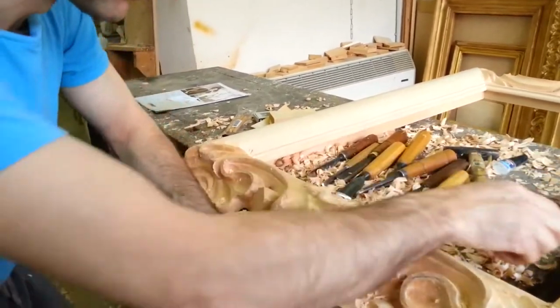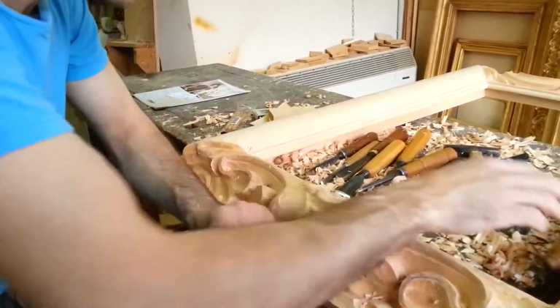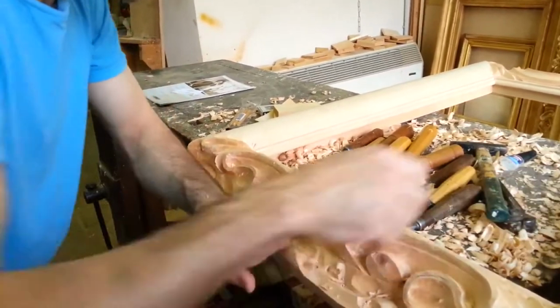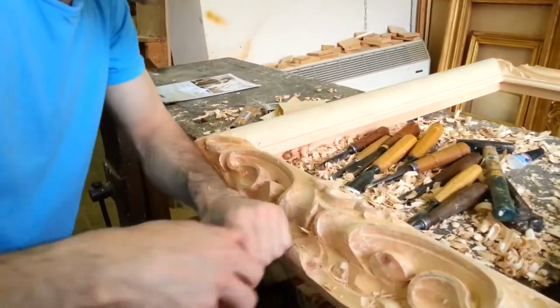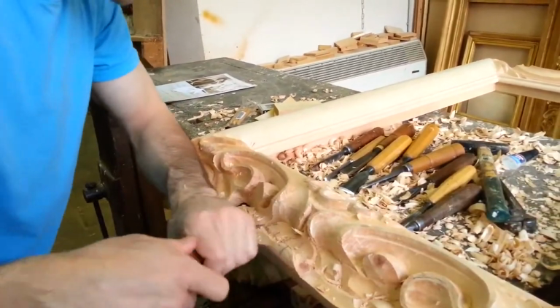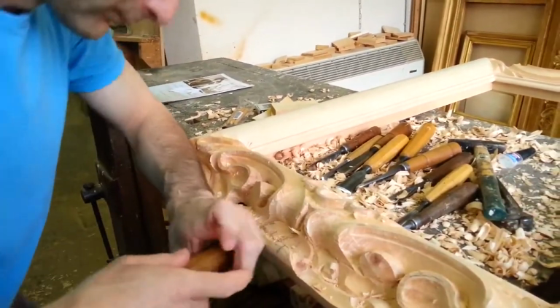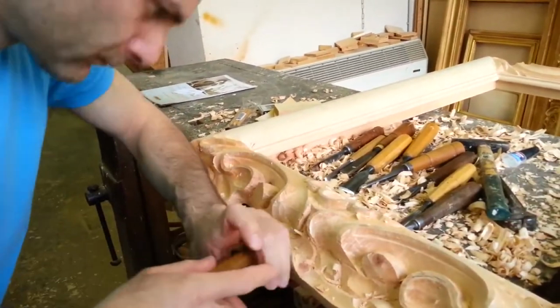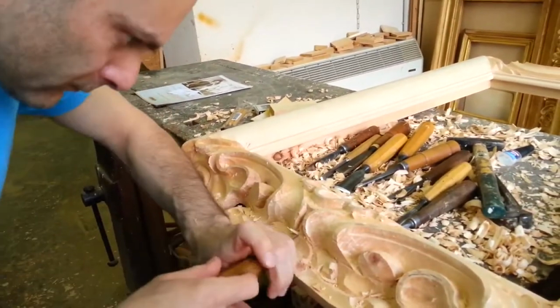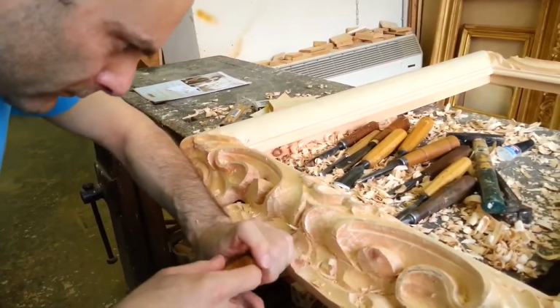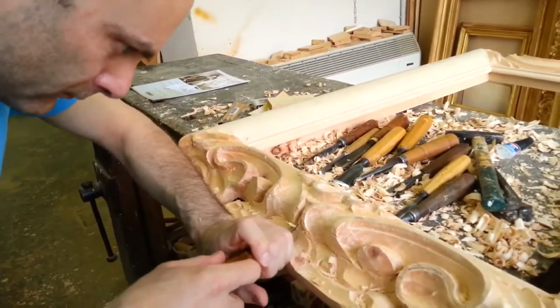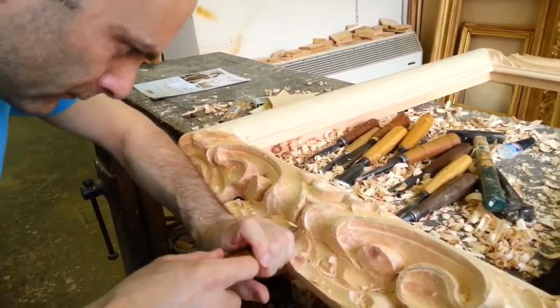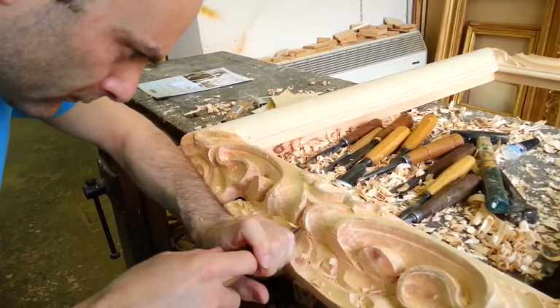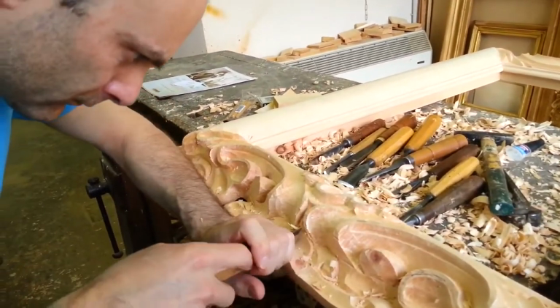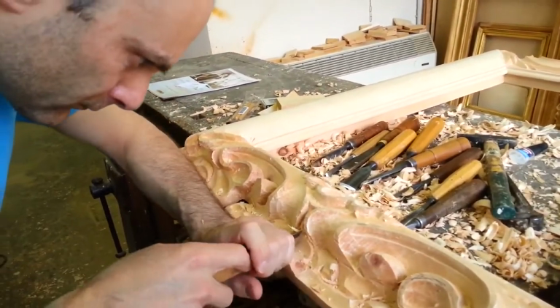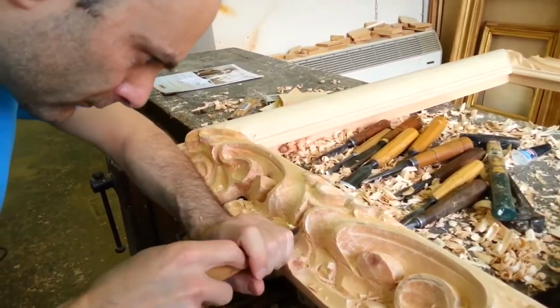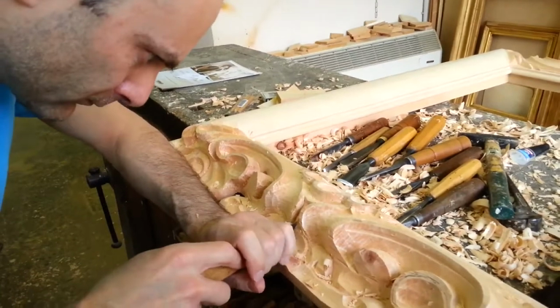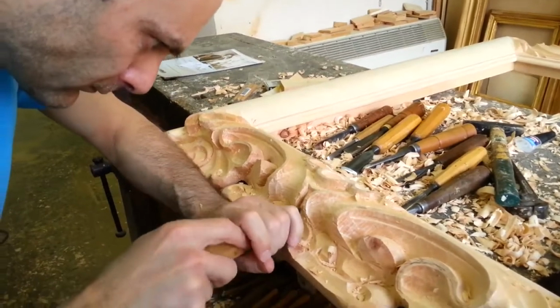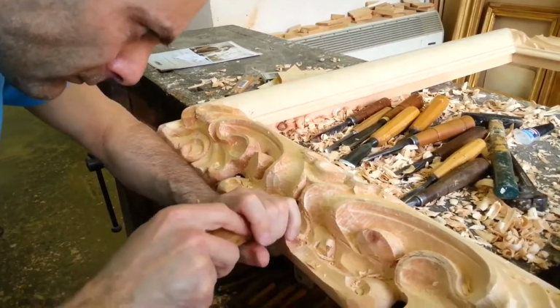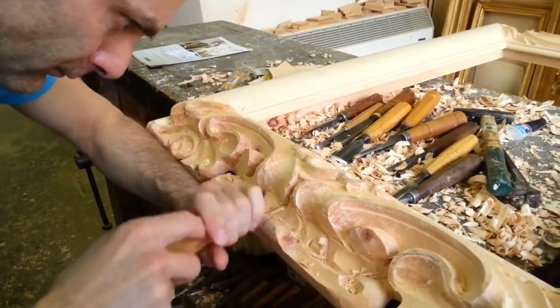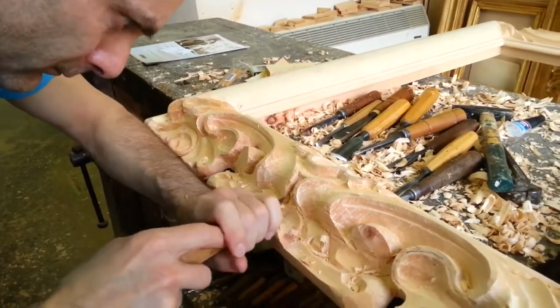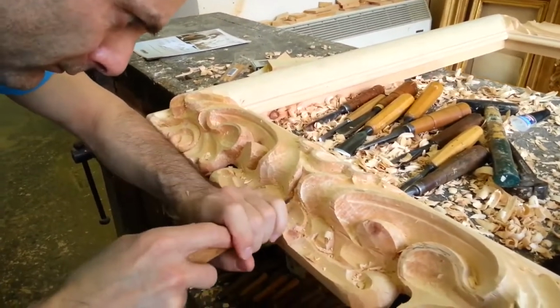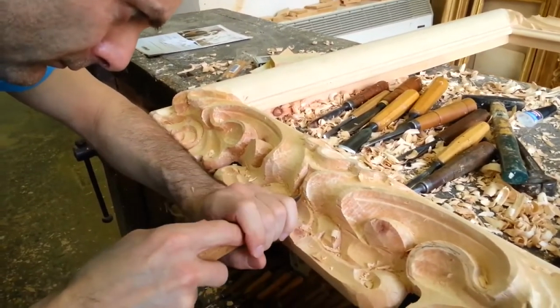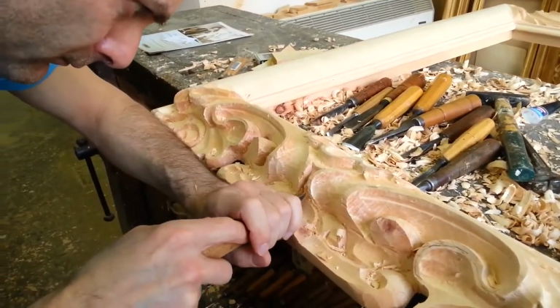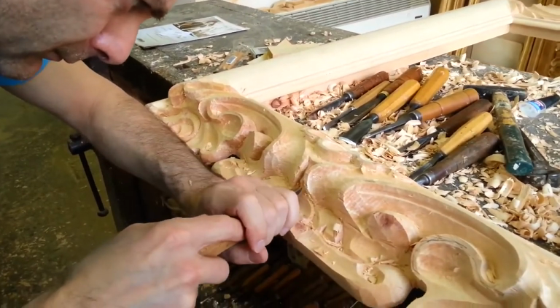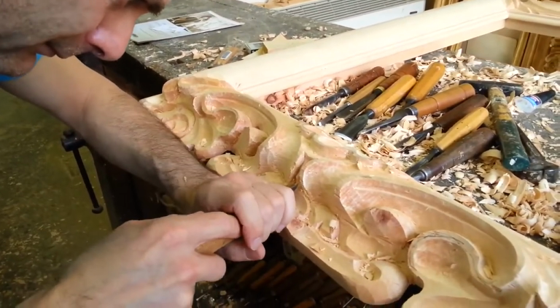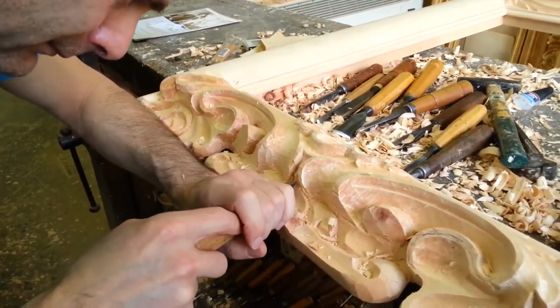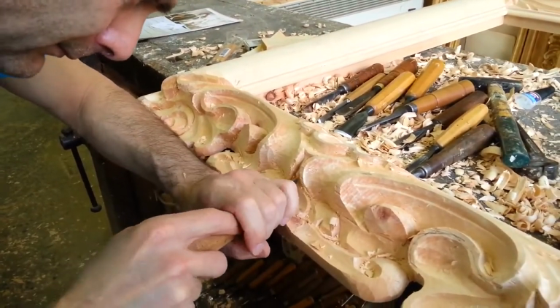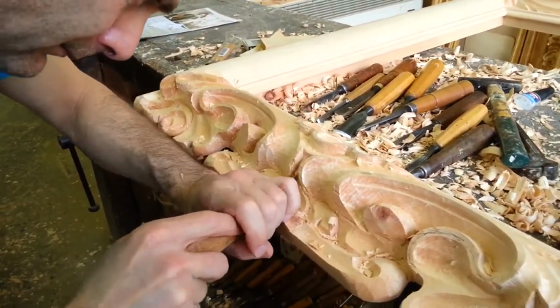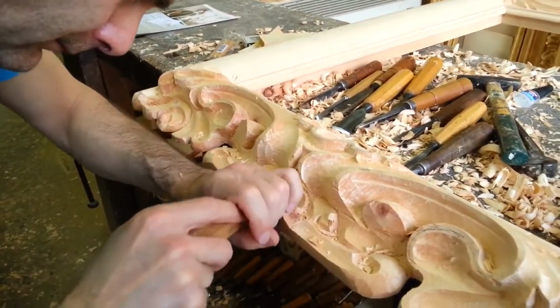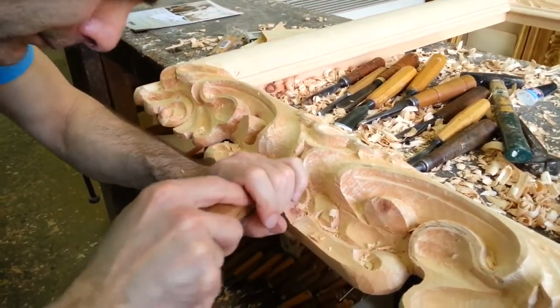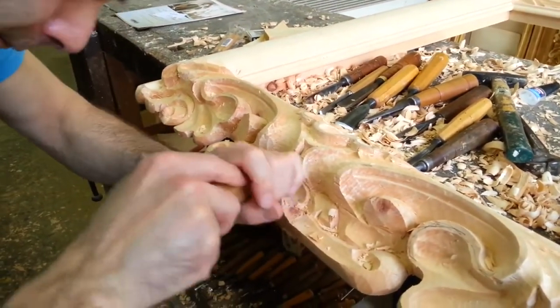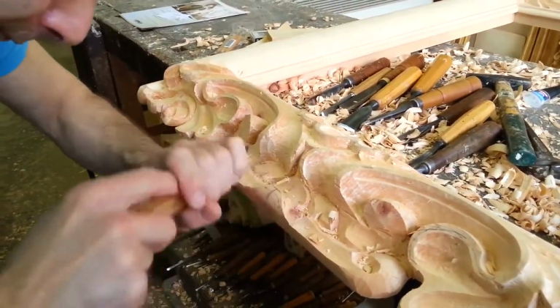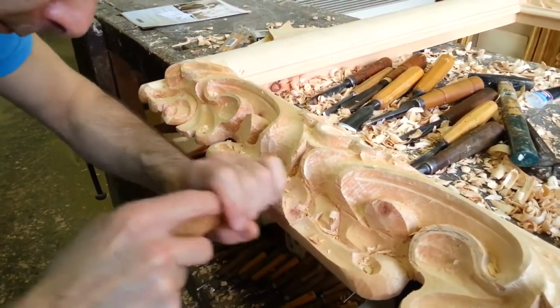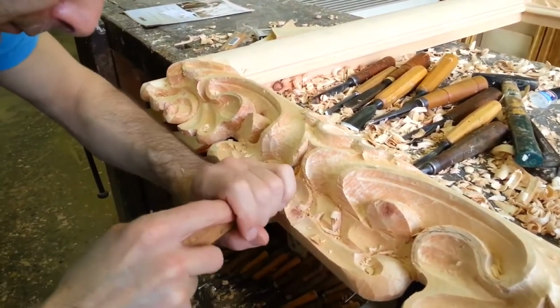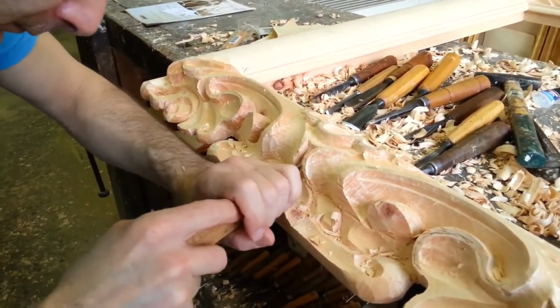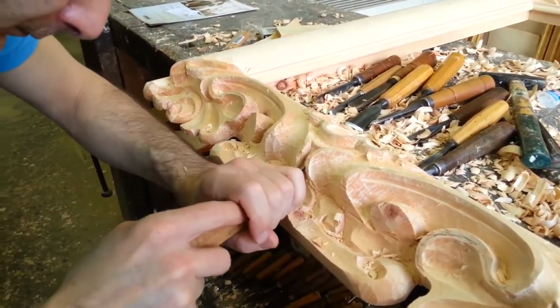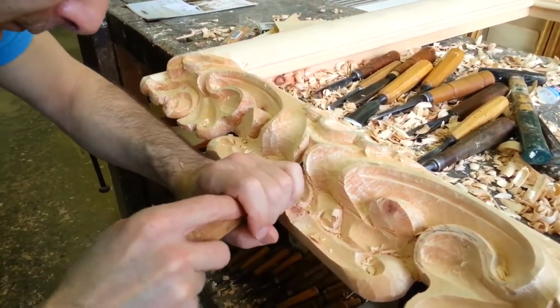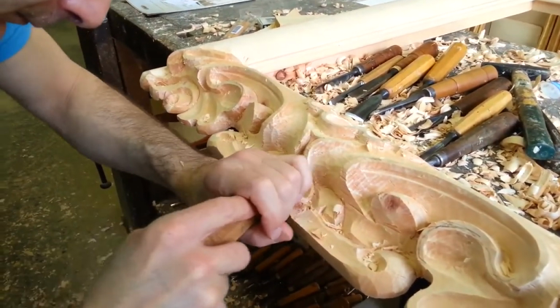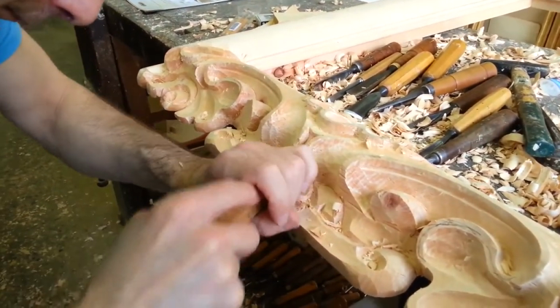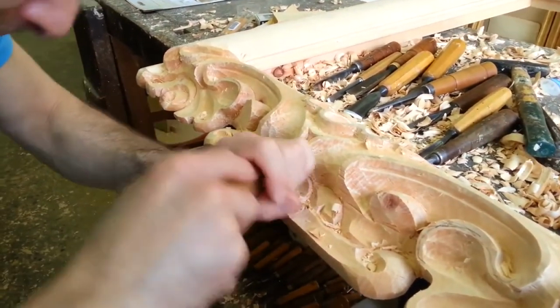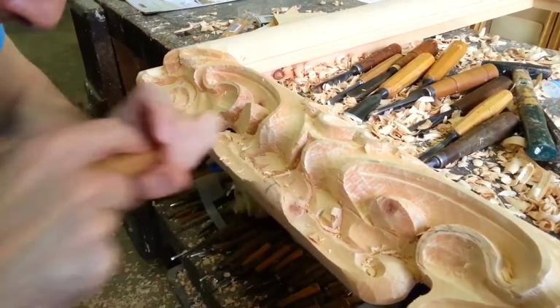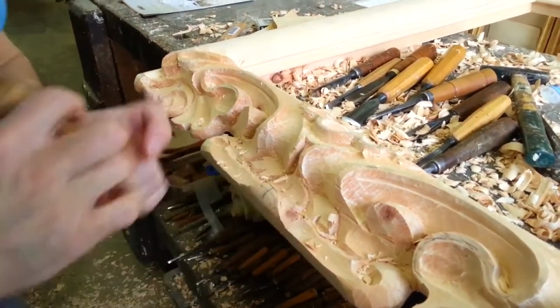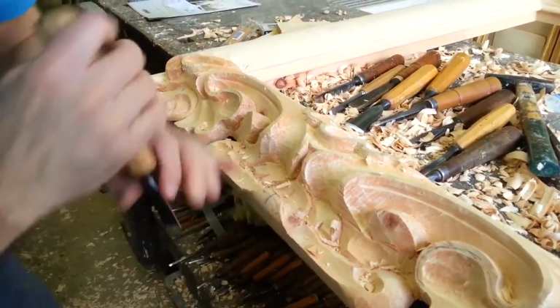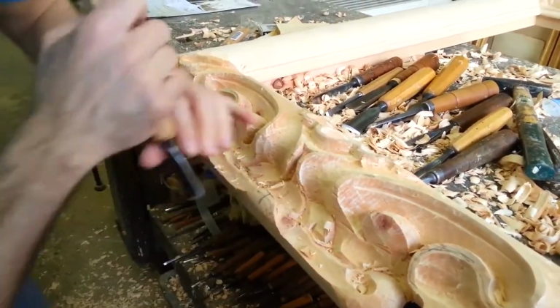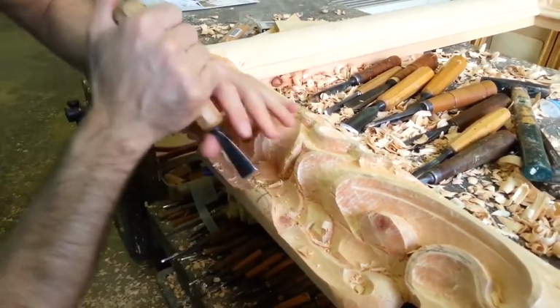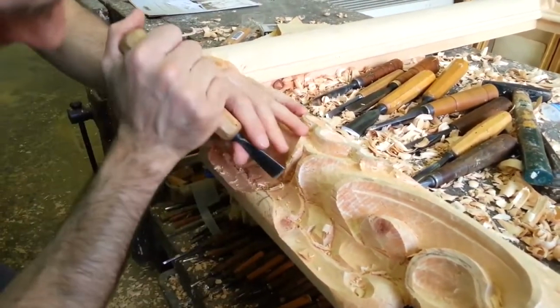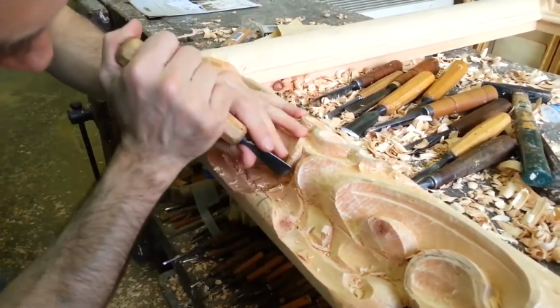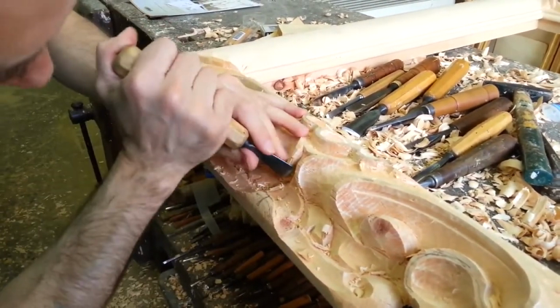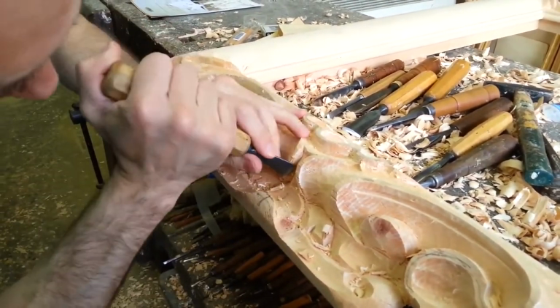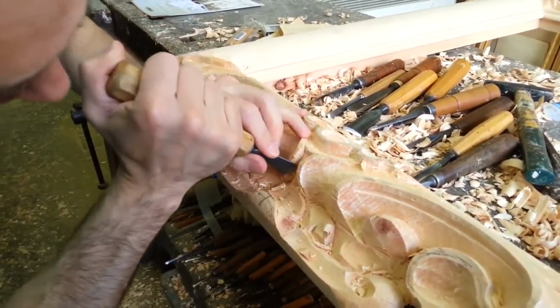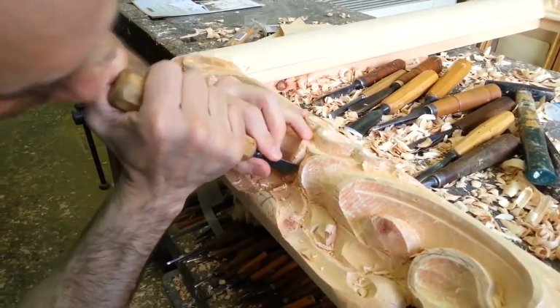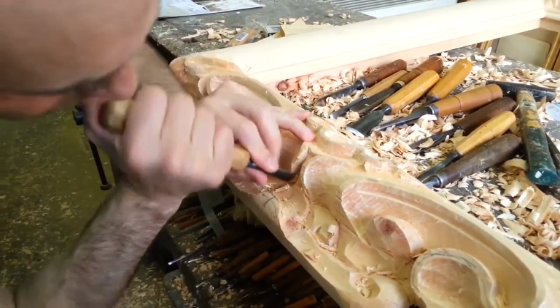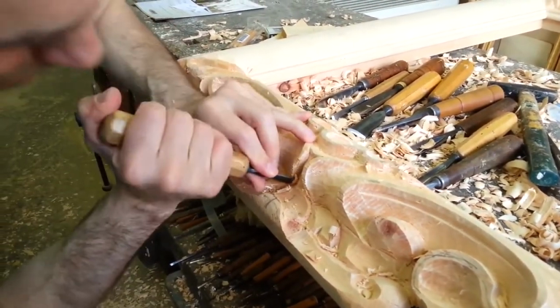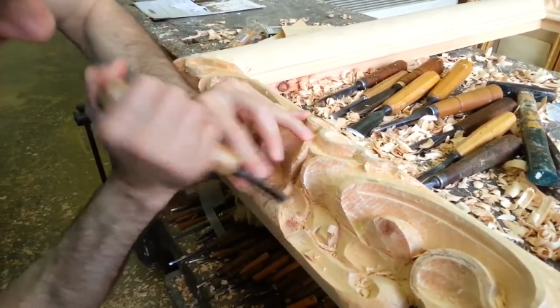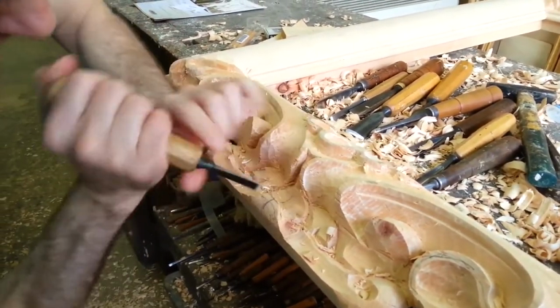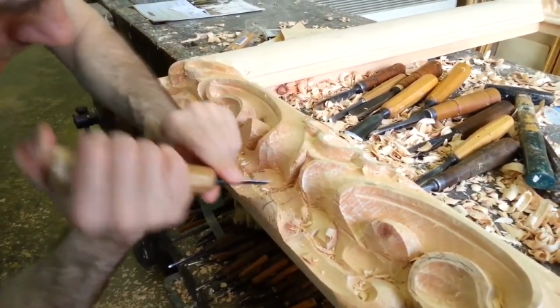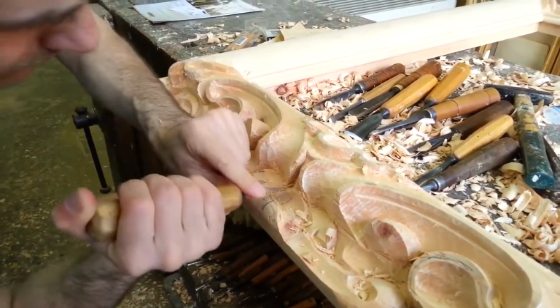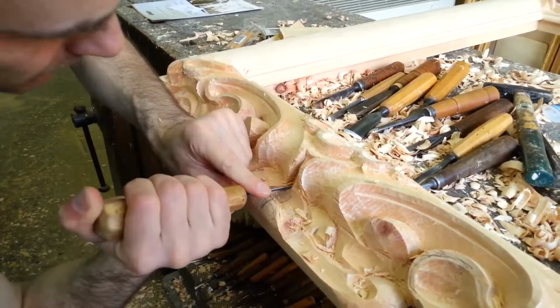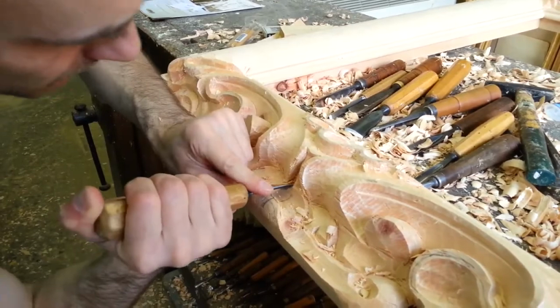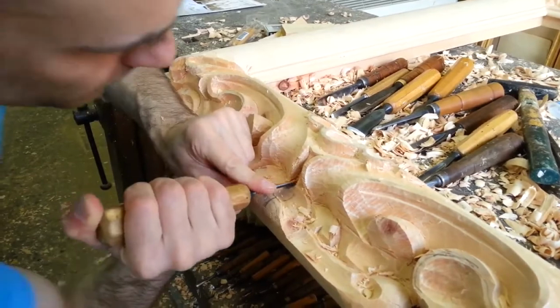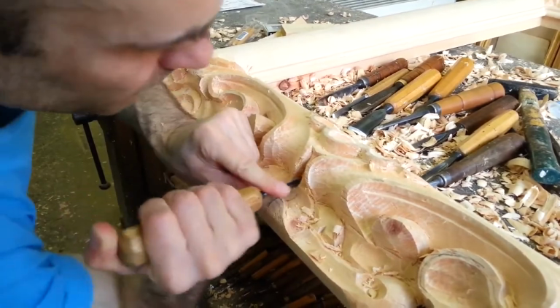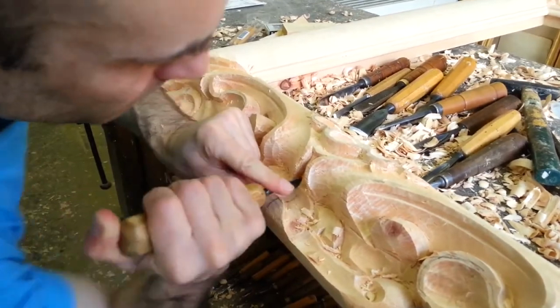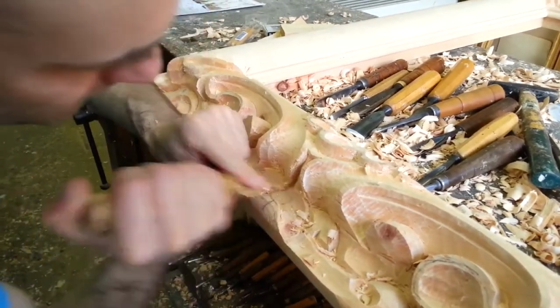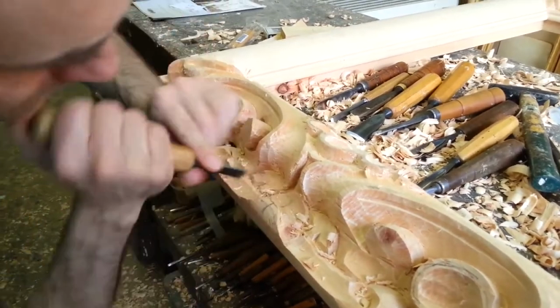This is the first part of three videos showing the process of carving a very nice baroque picture frame.